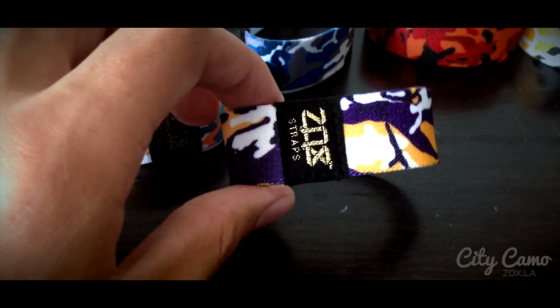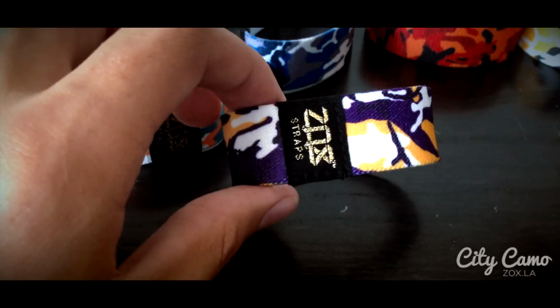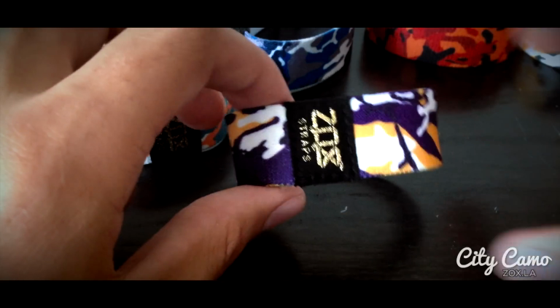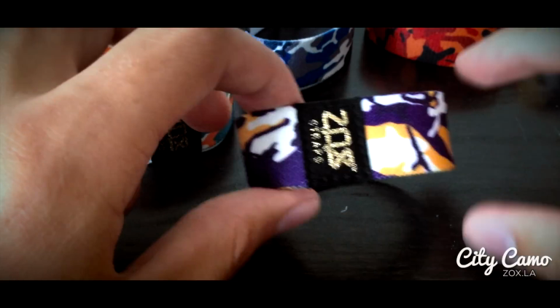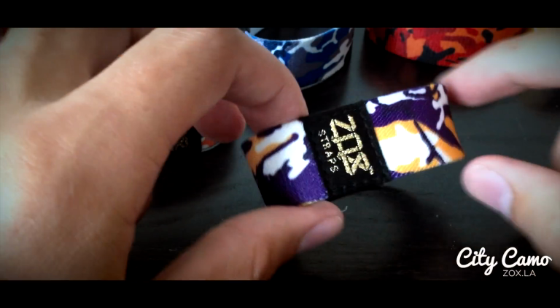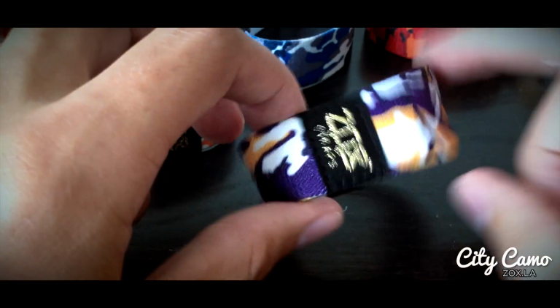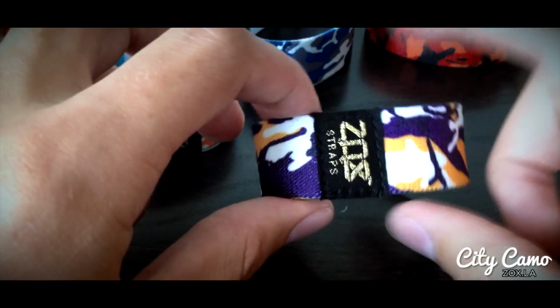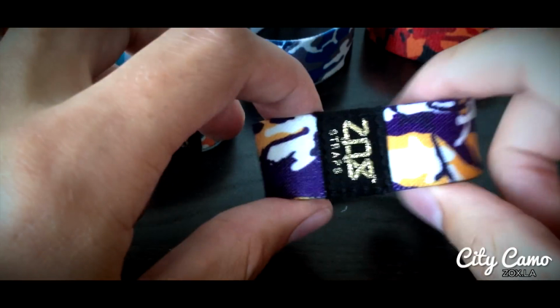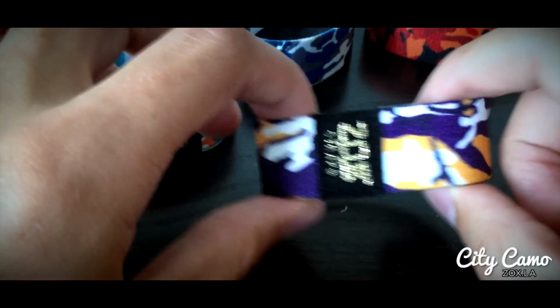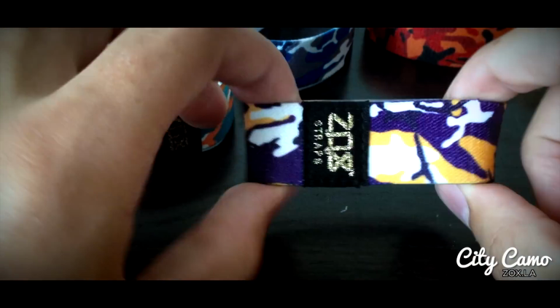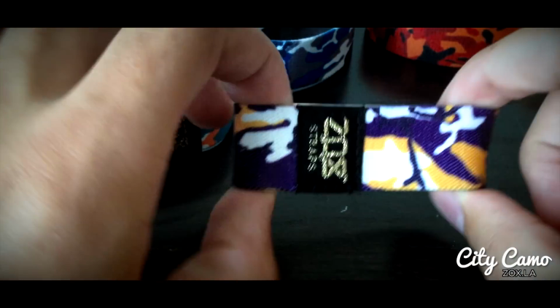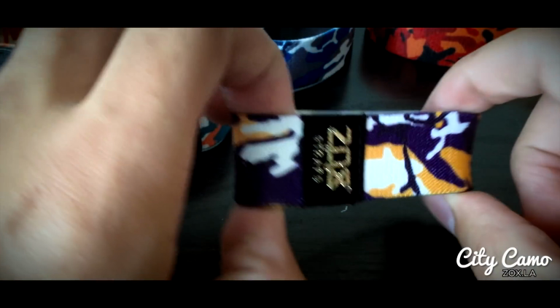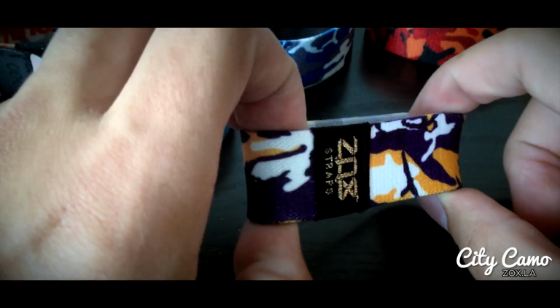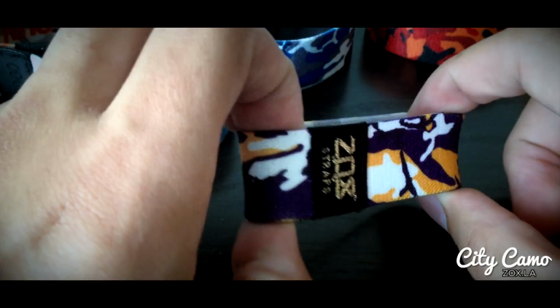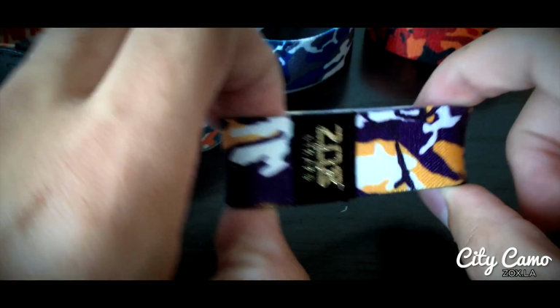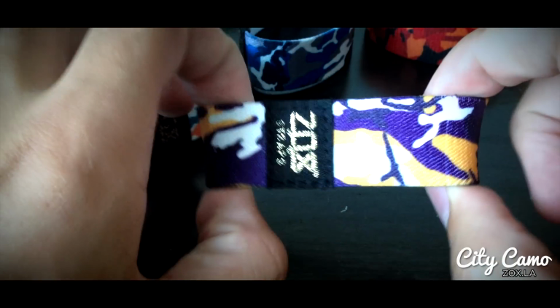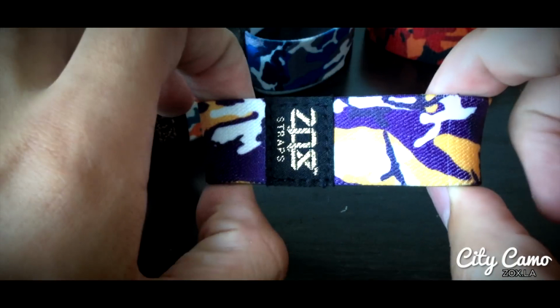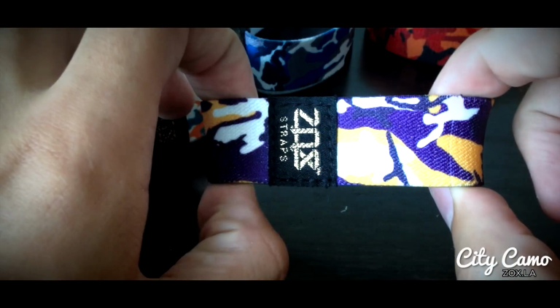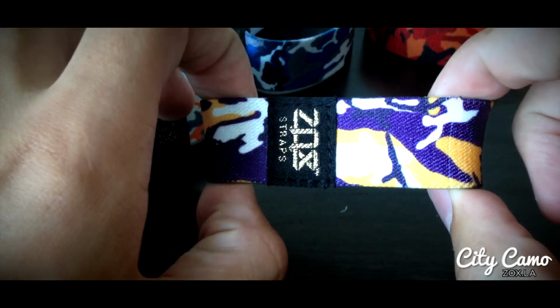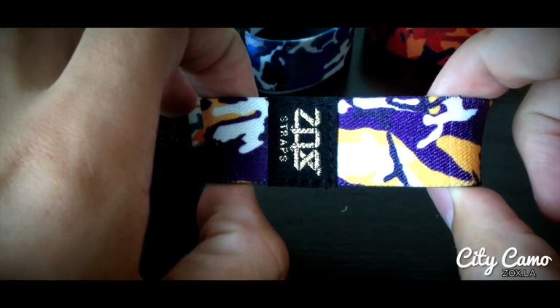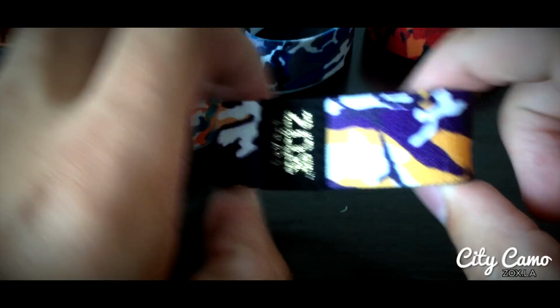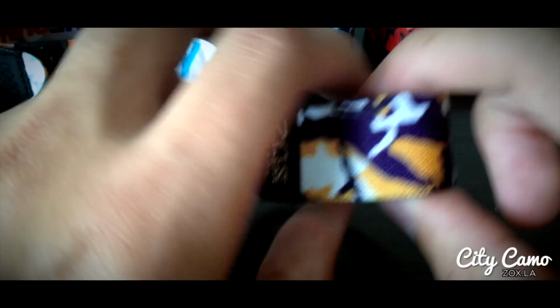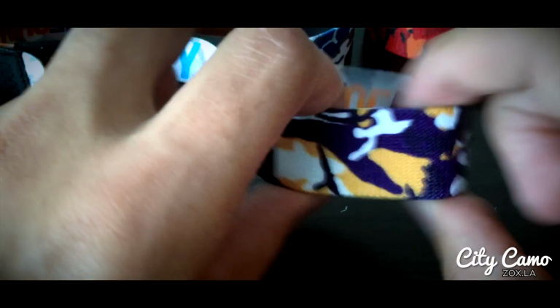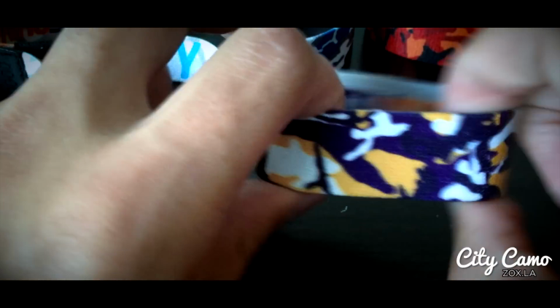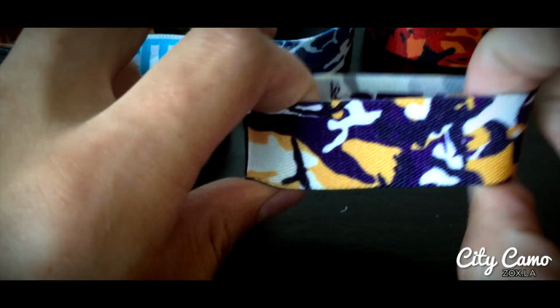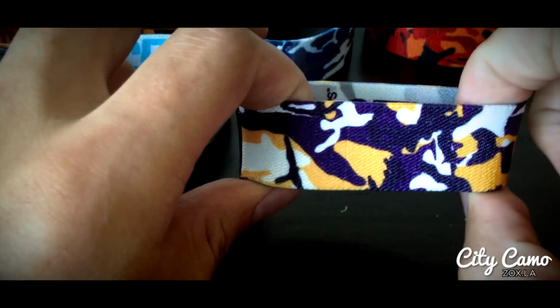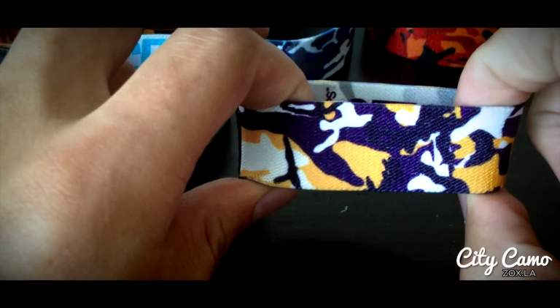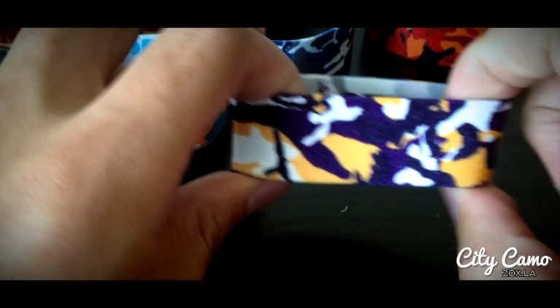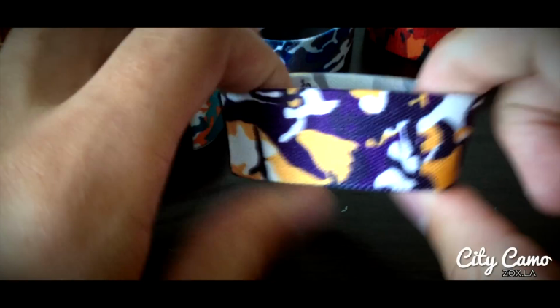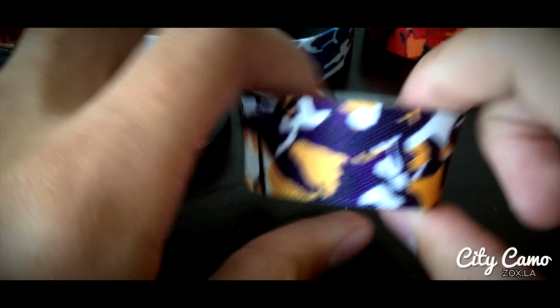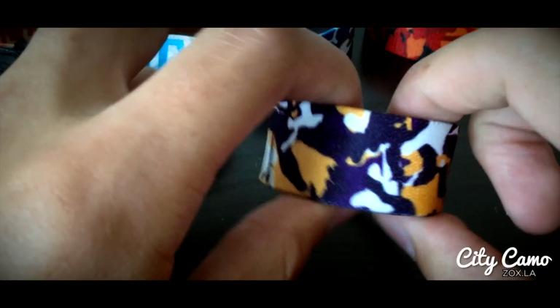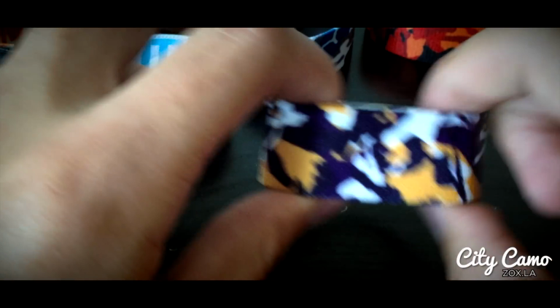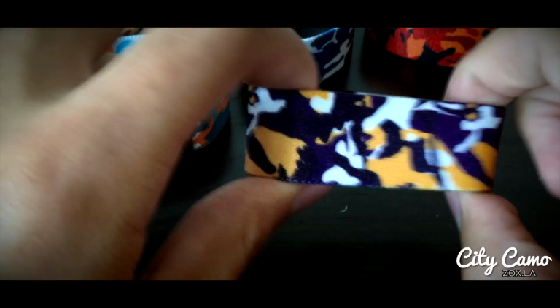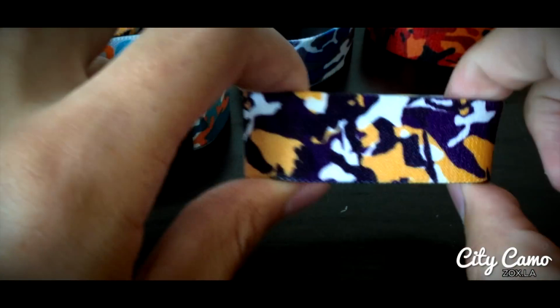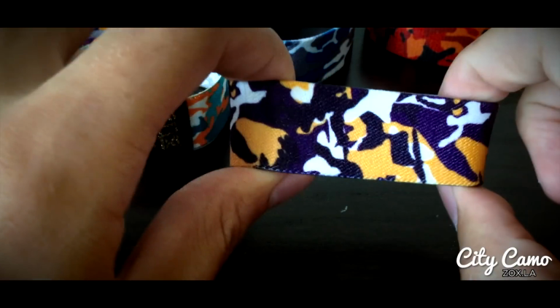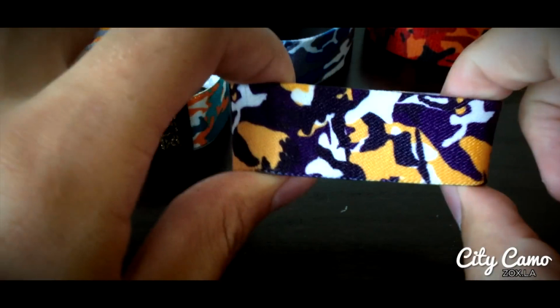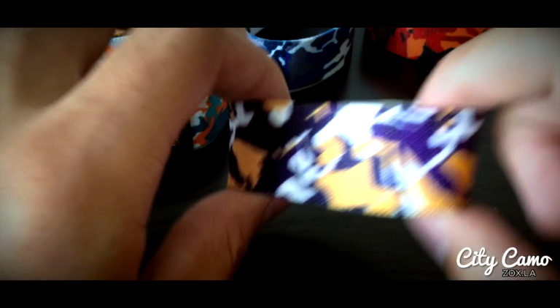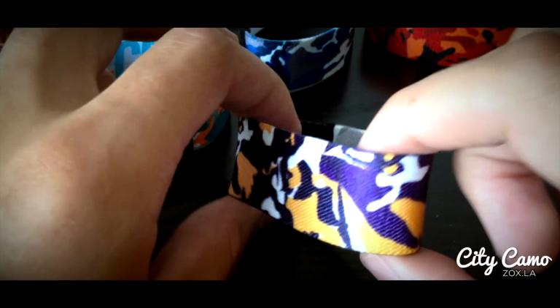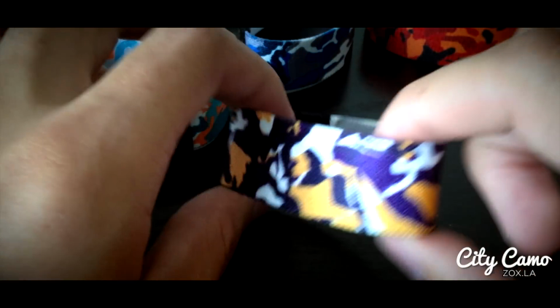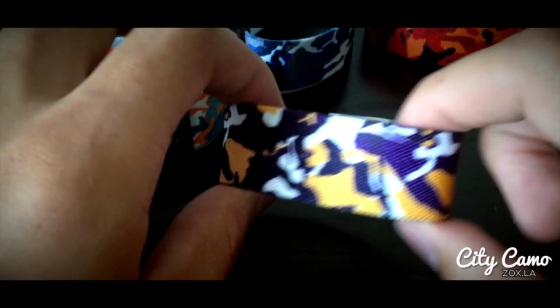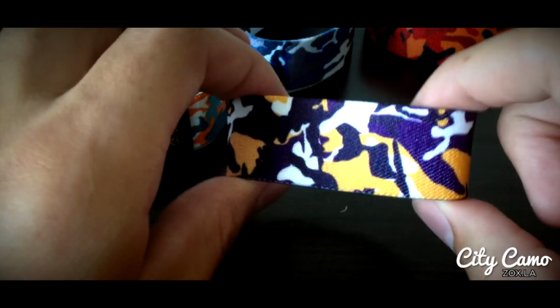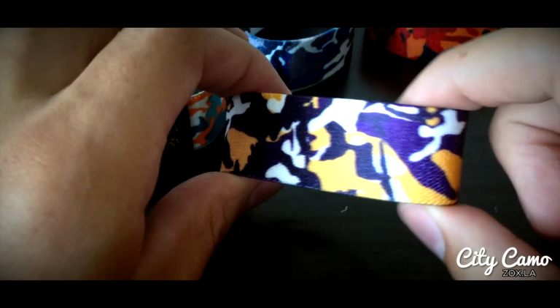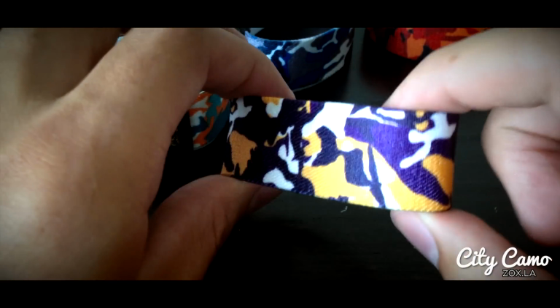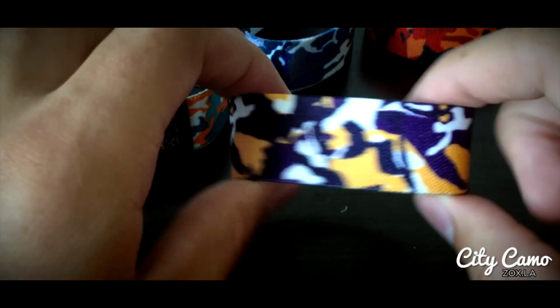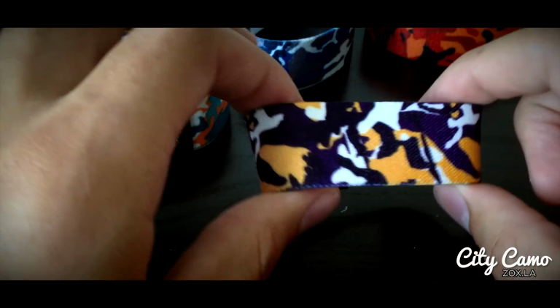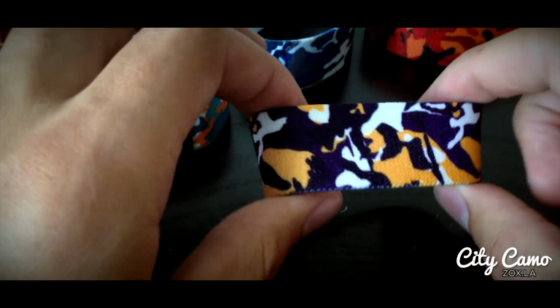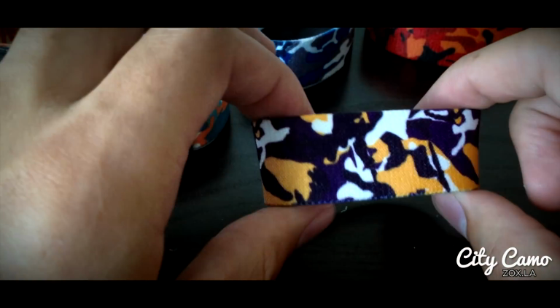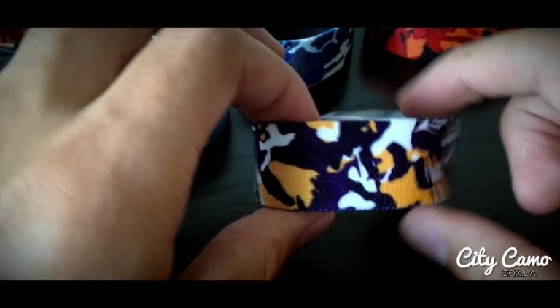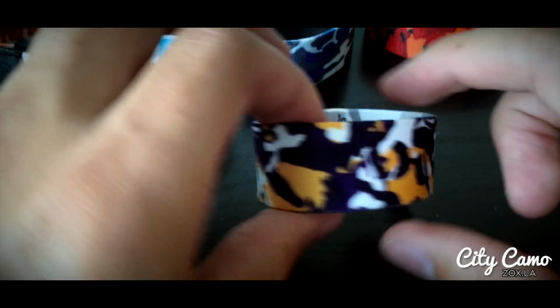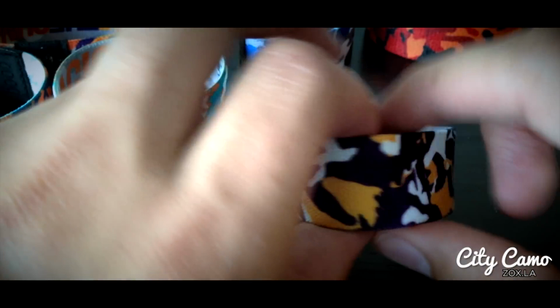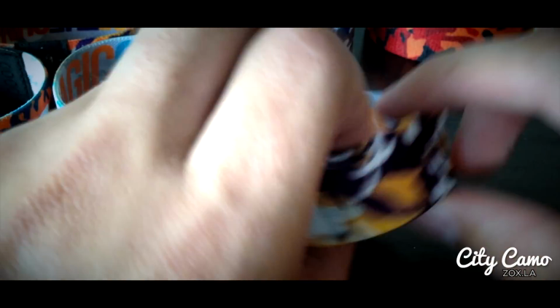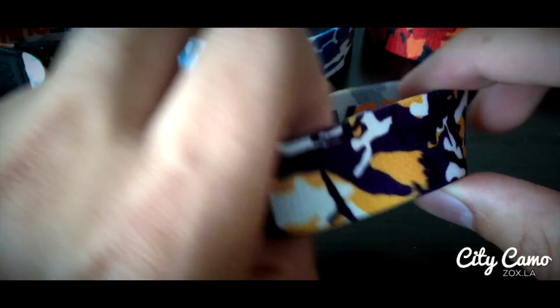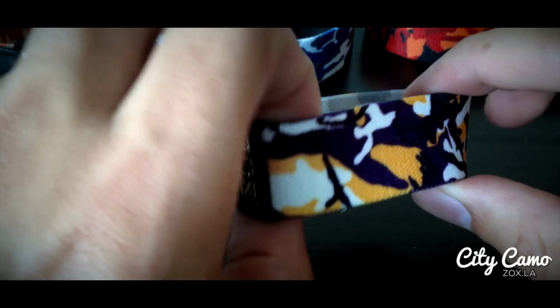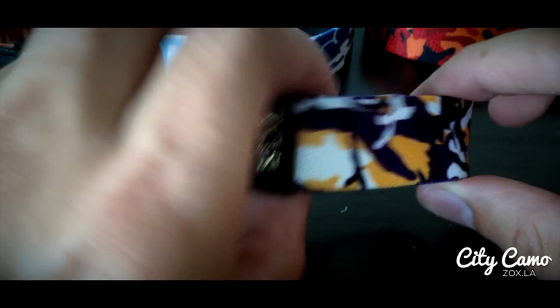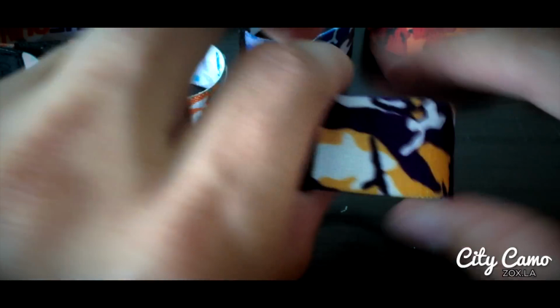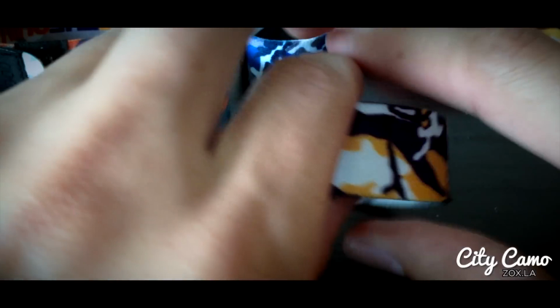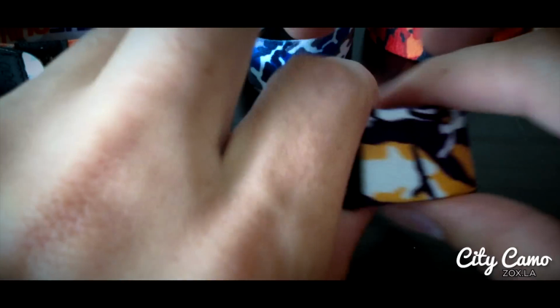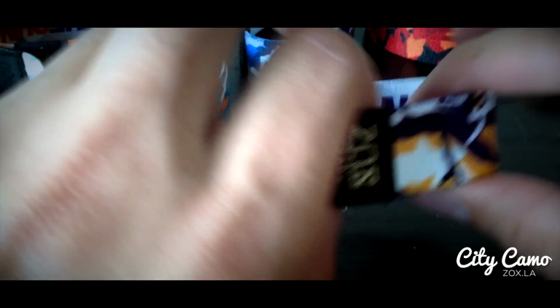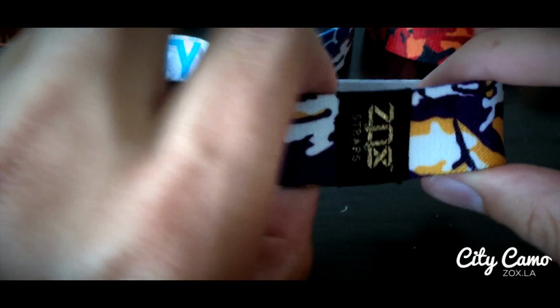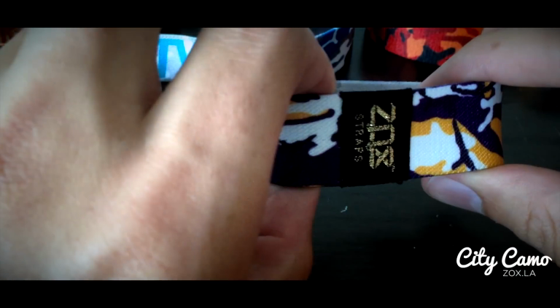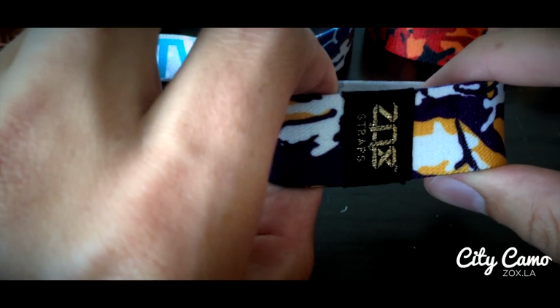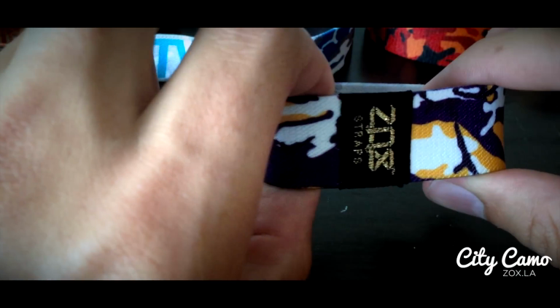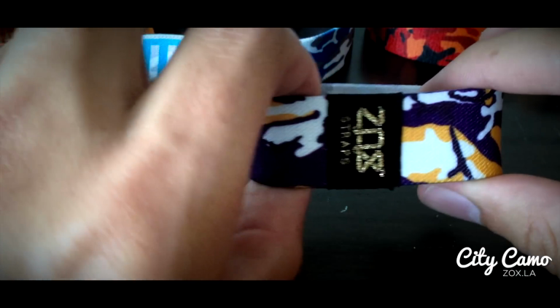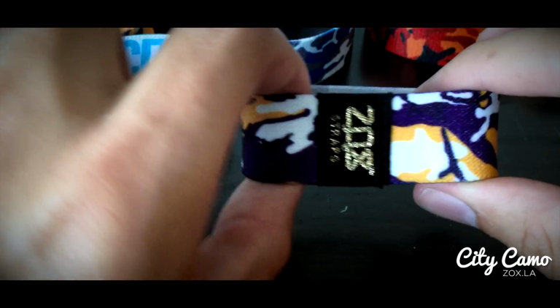What's up guys, it's Brandon here. I want to give you a video preview of all these camo straps. I'm so stoked to be dropping all these. These are all hand-drawn by our buddy Flo.